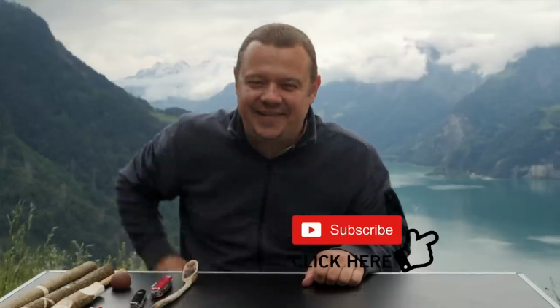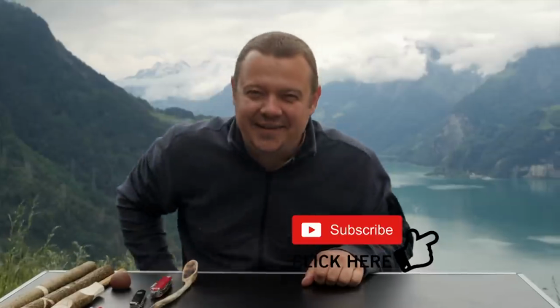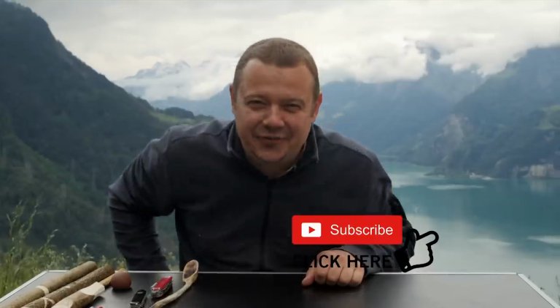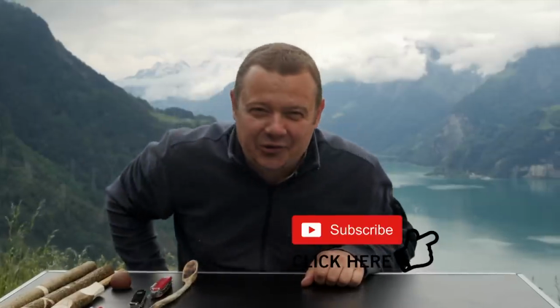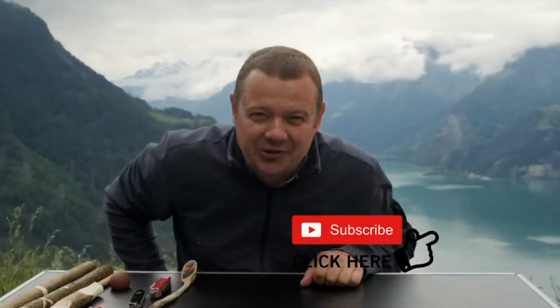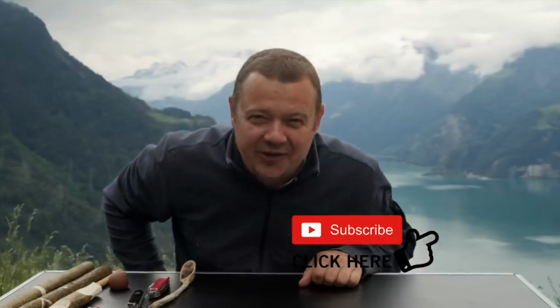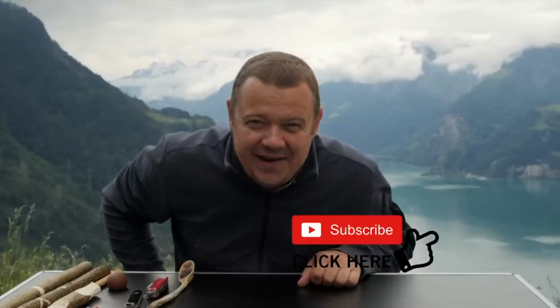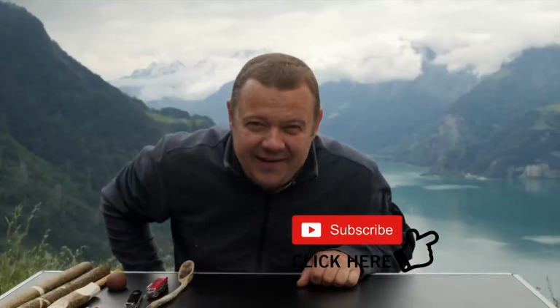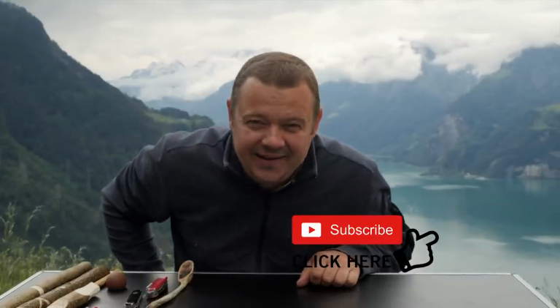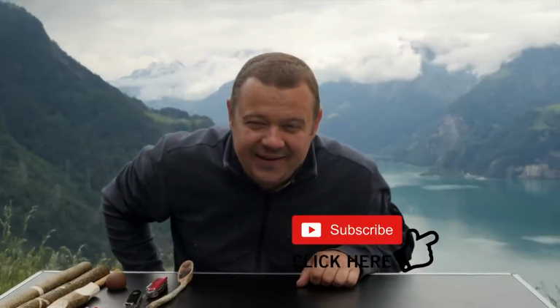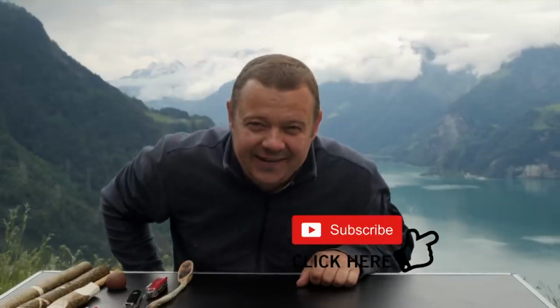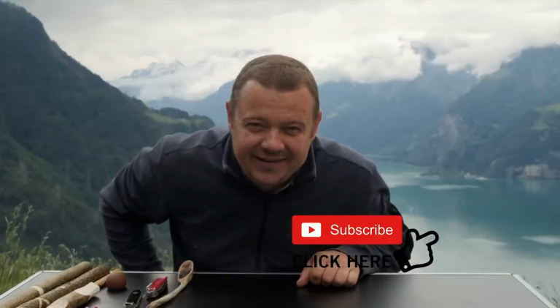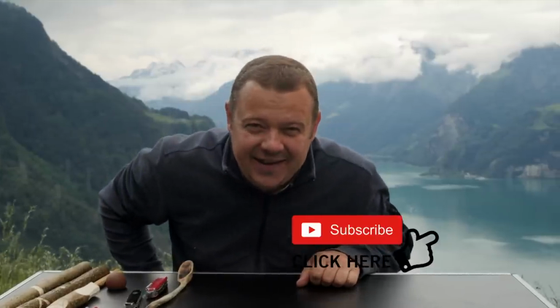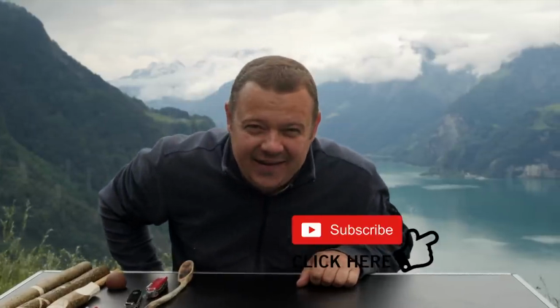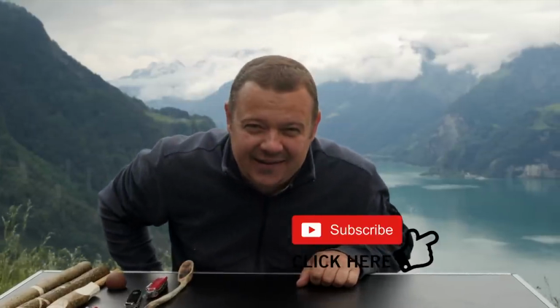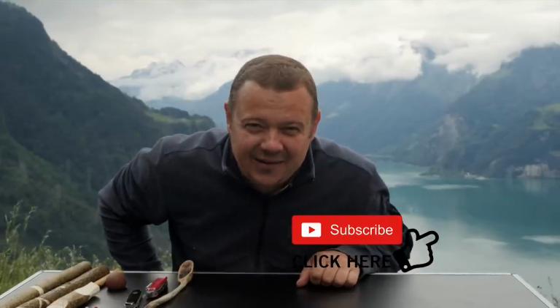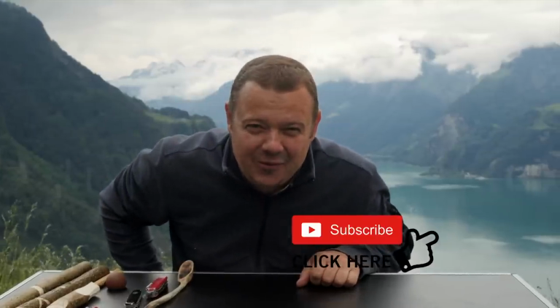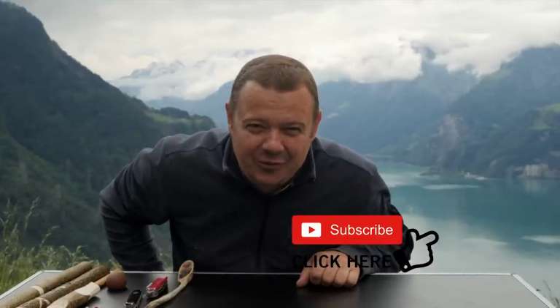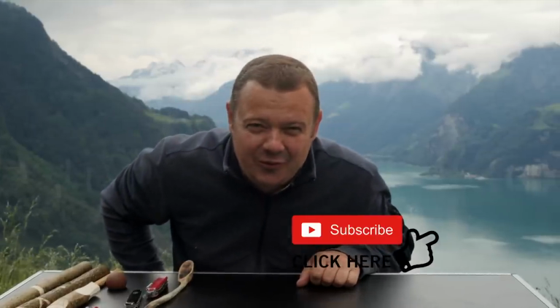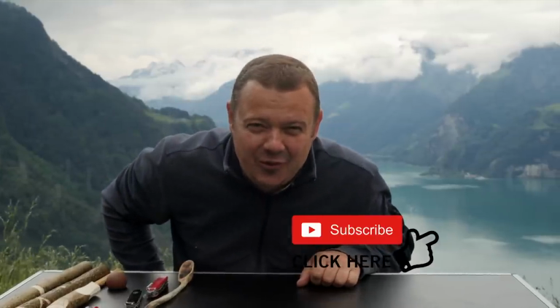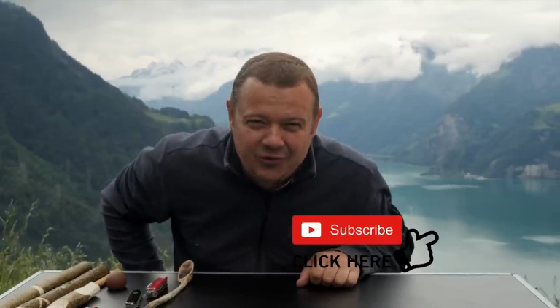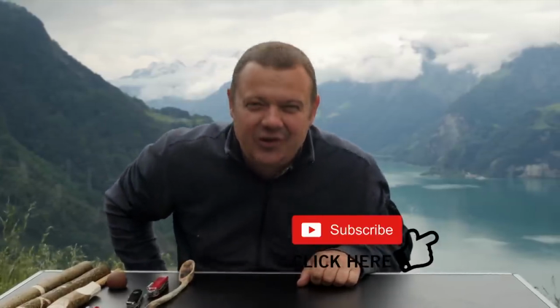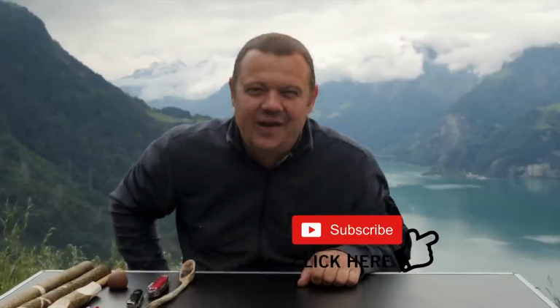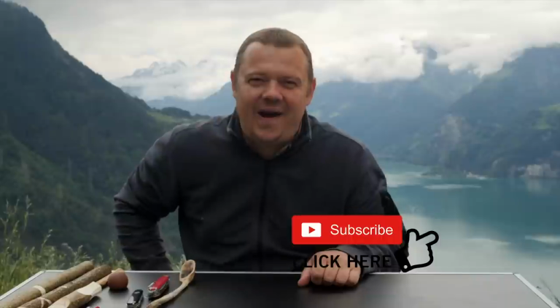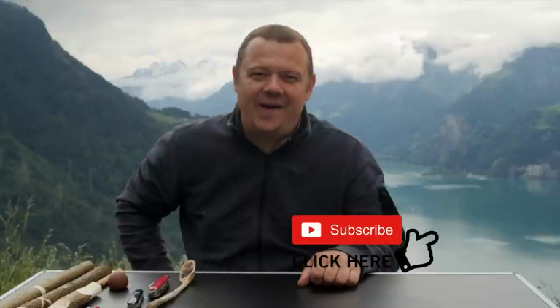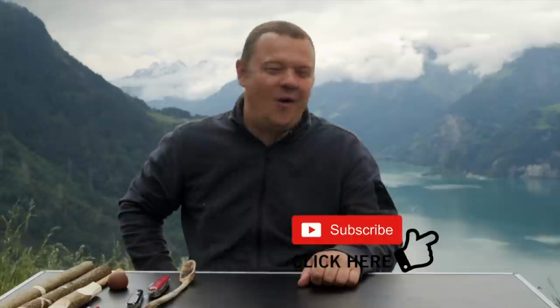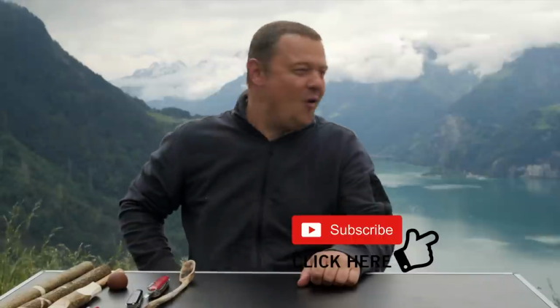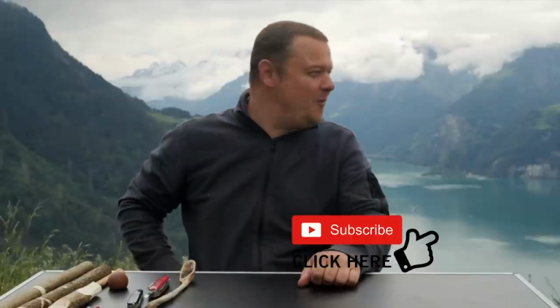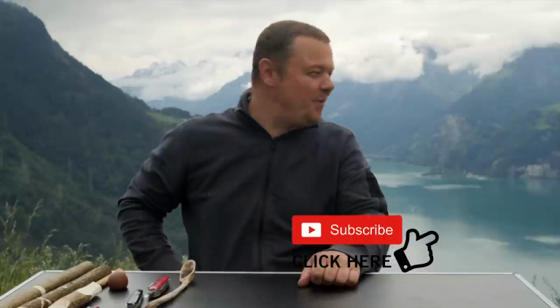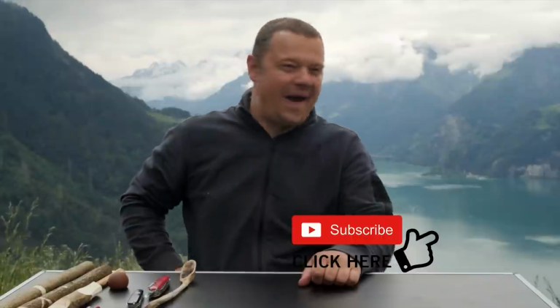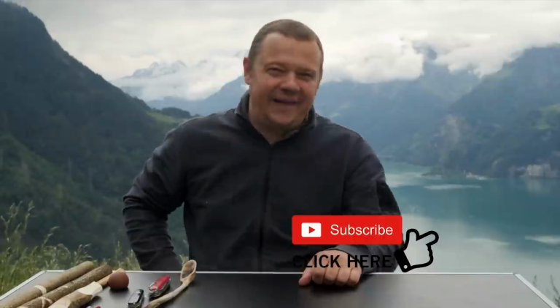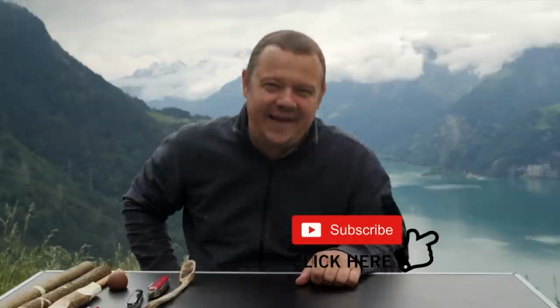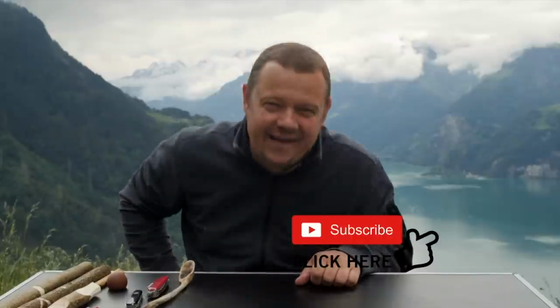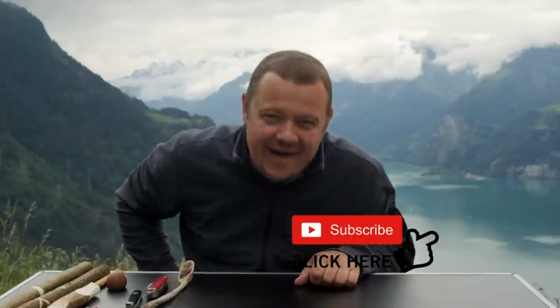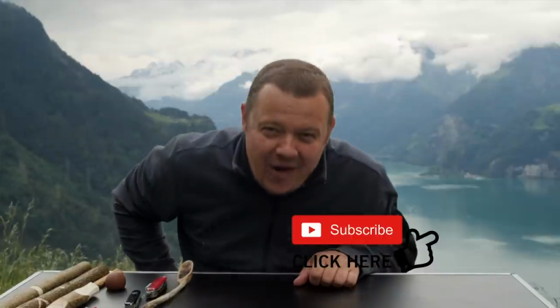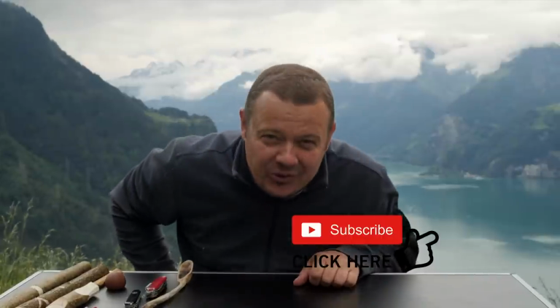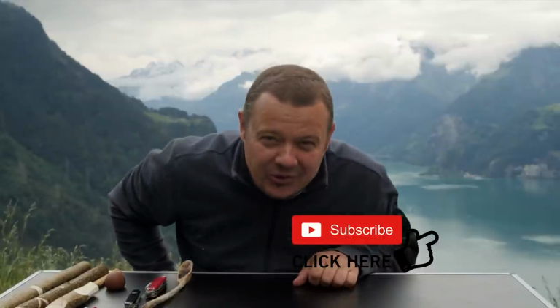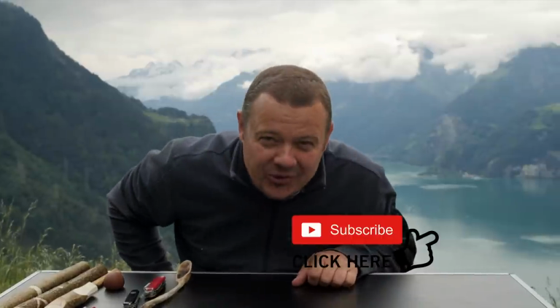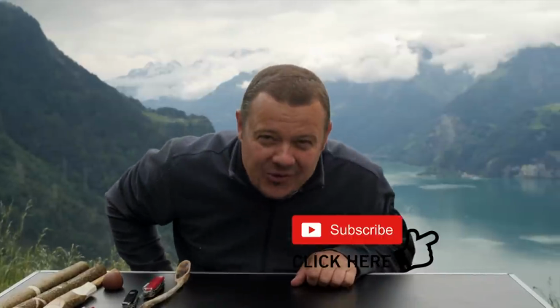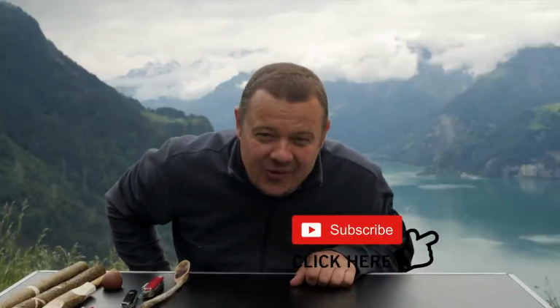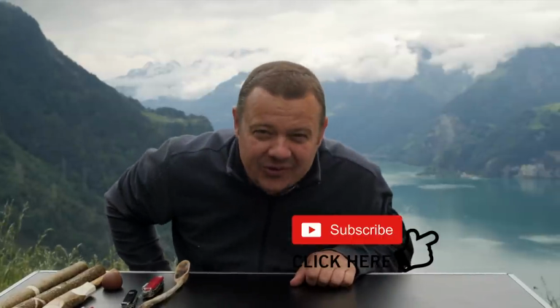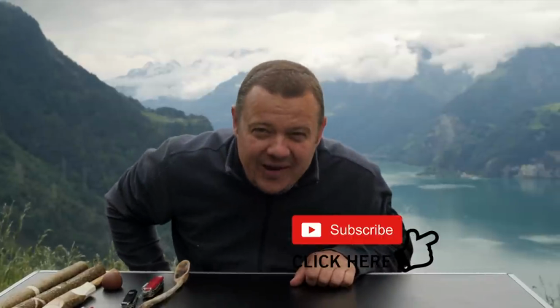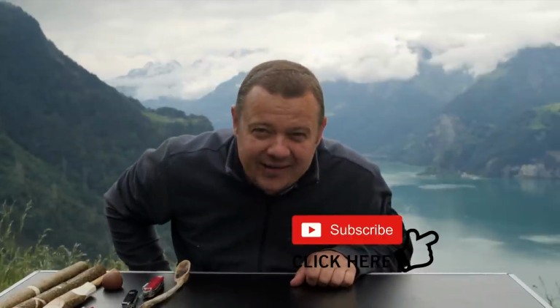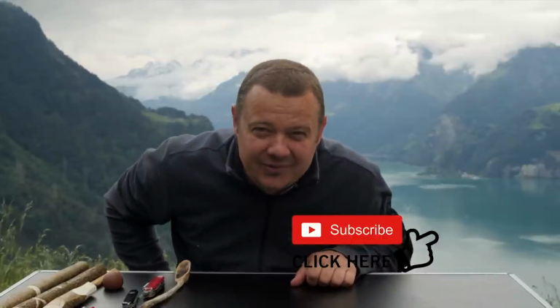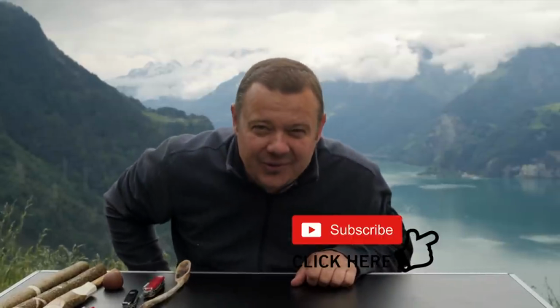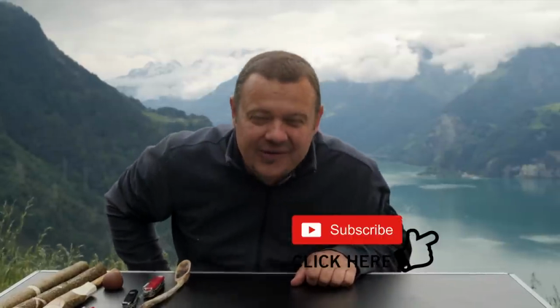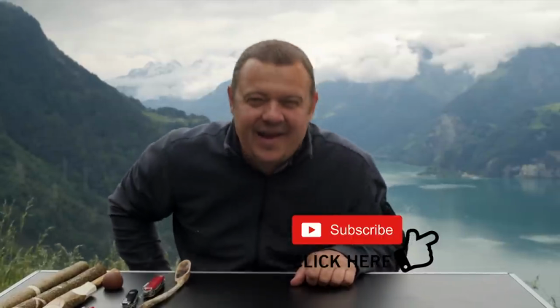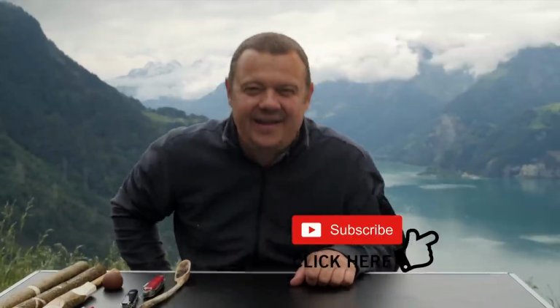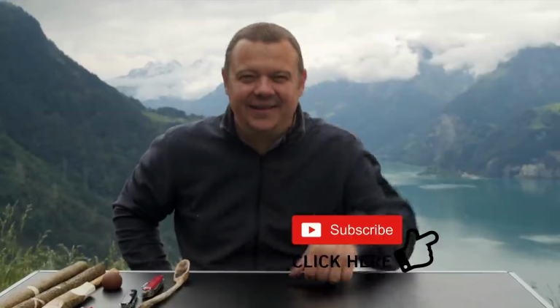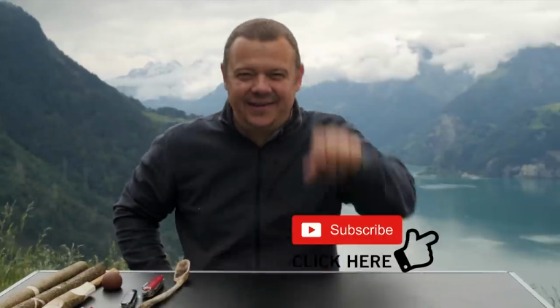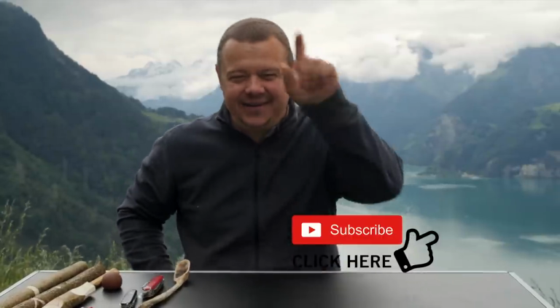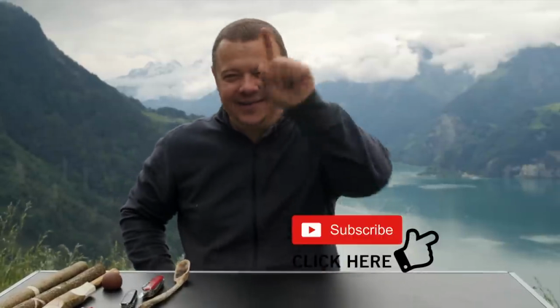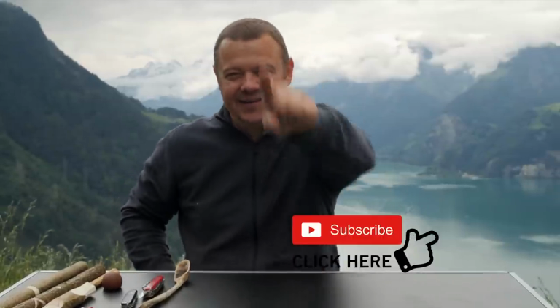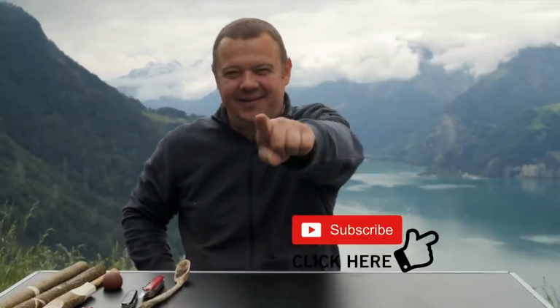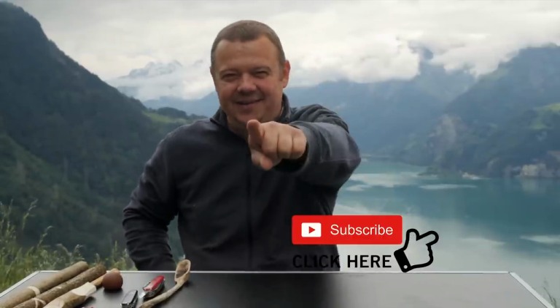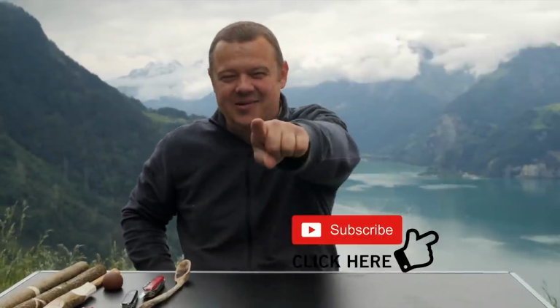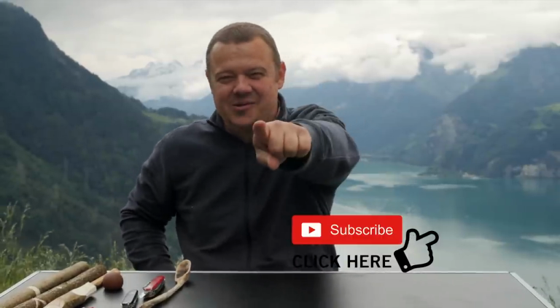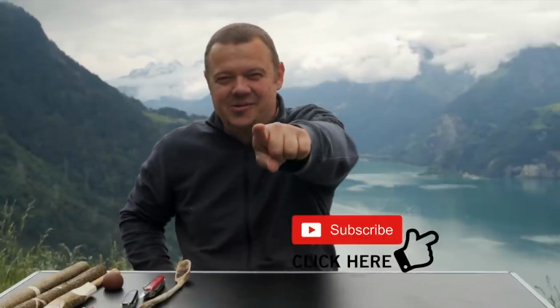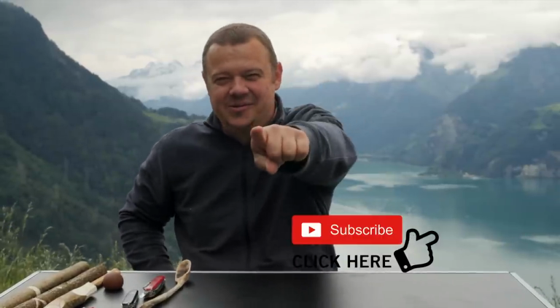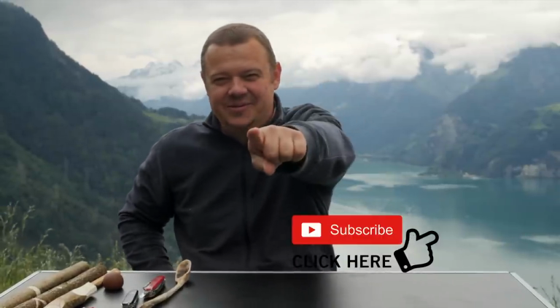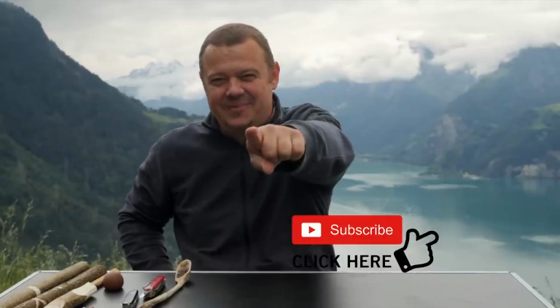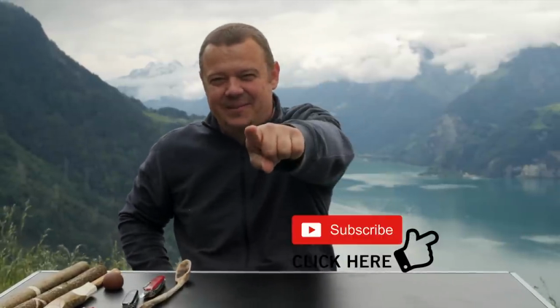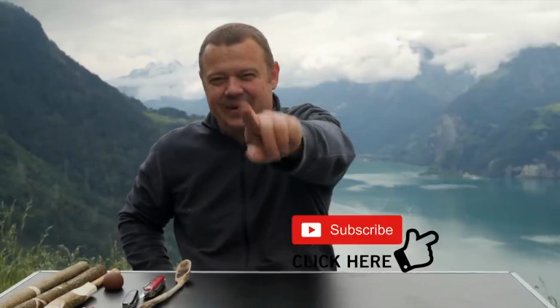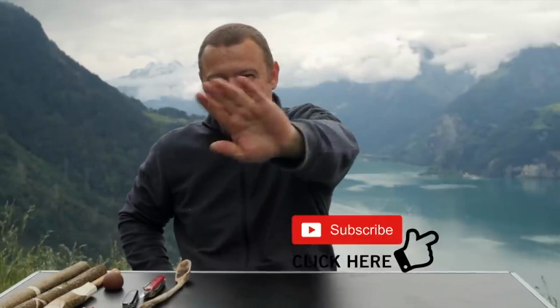Okay, that's it for today. Thanks a lot for watching. I hope I can count on you for the next video again. See you, bye bye.